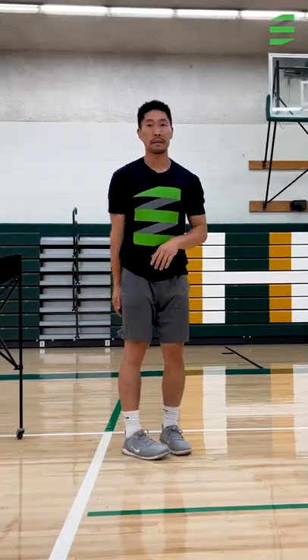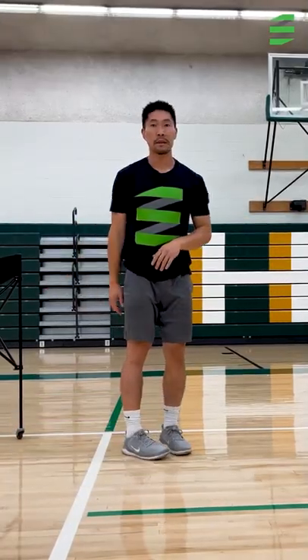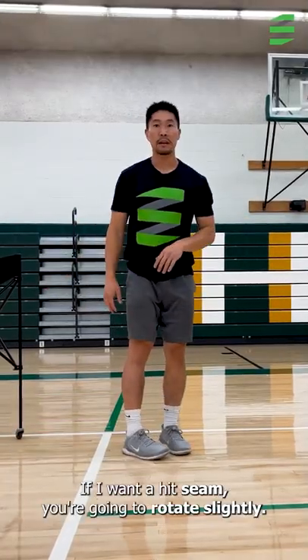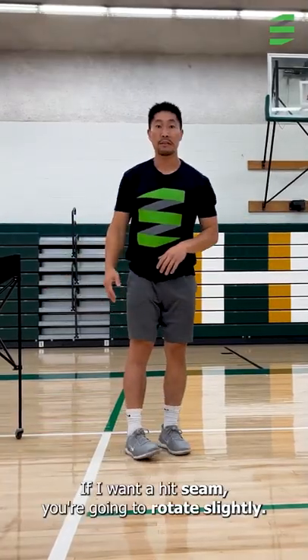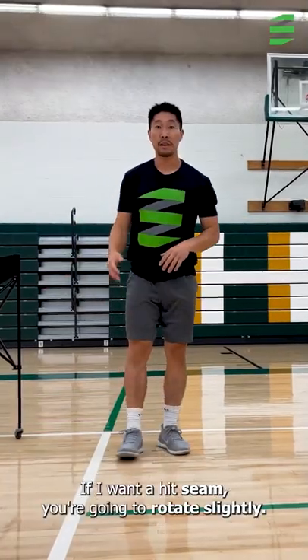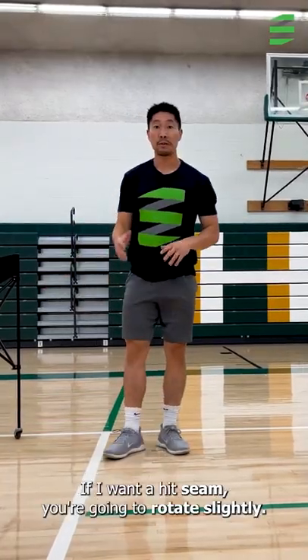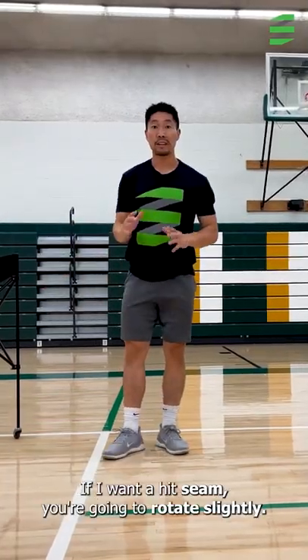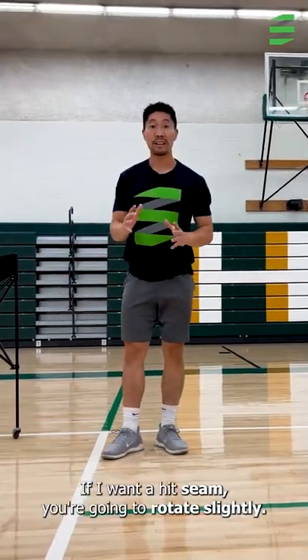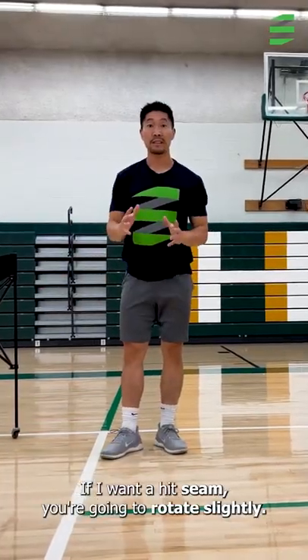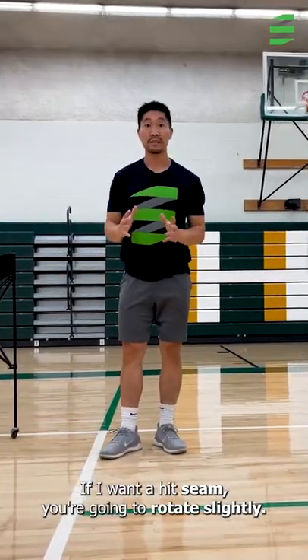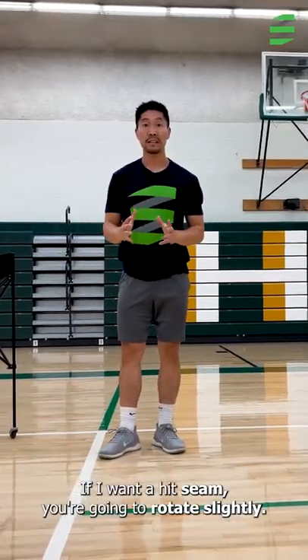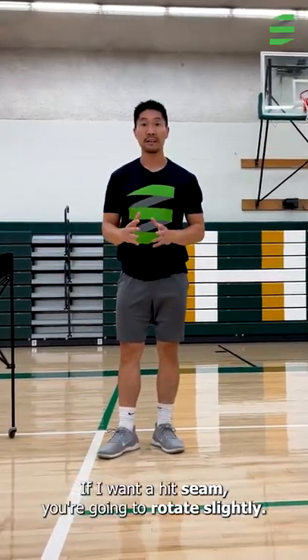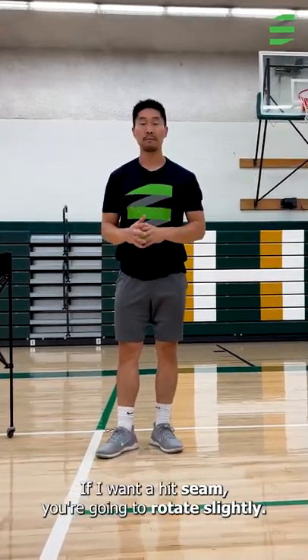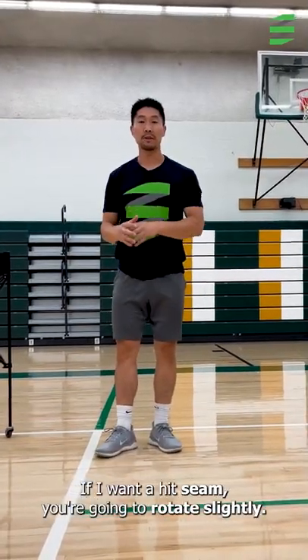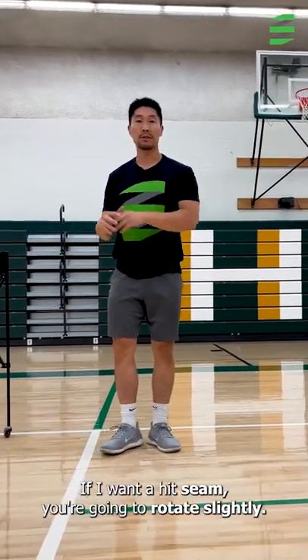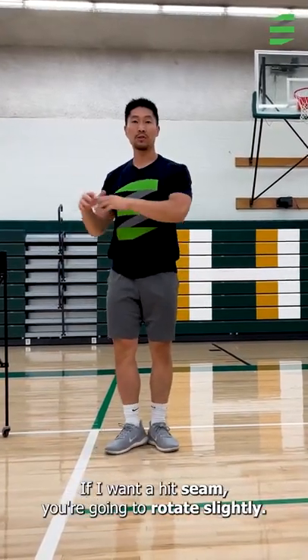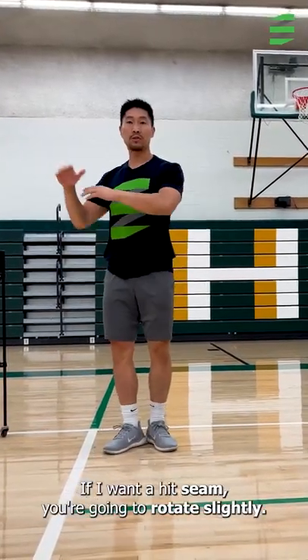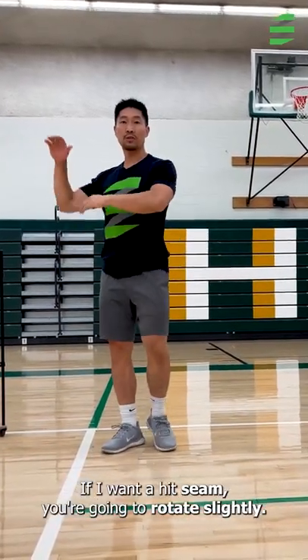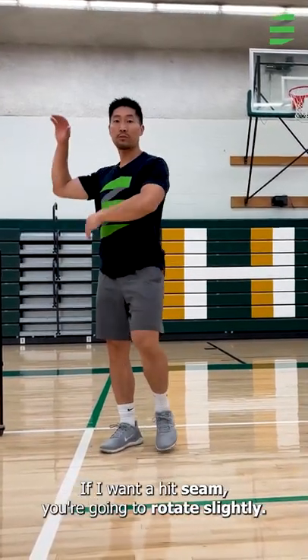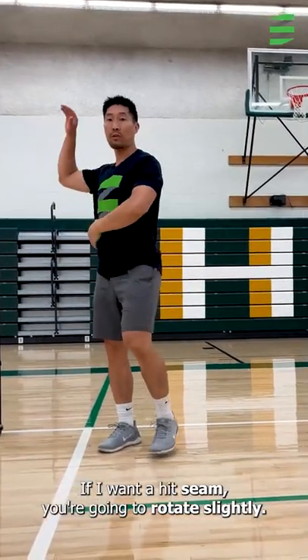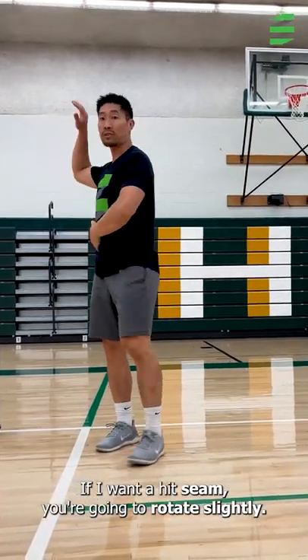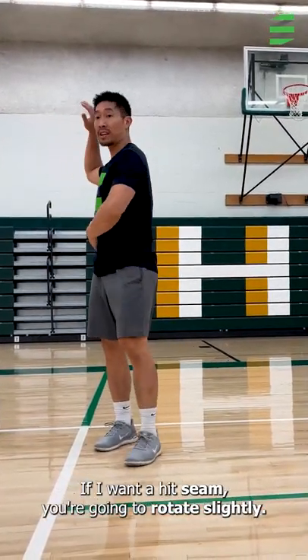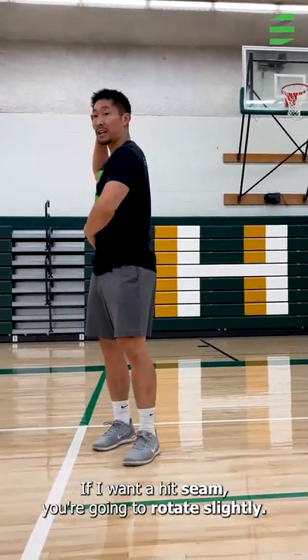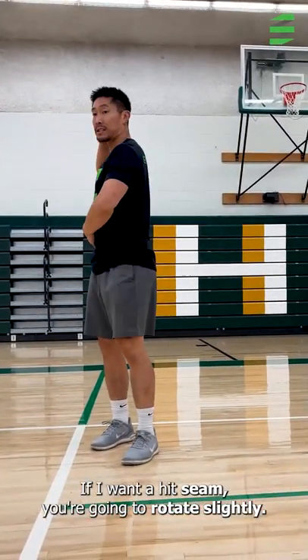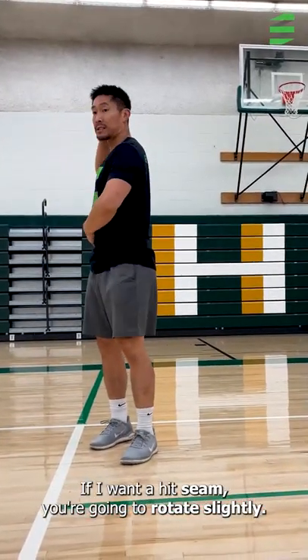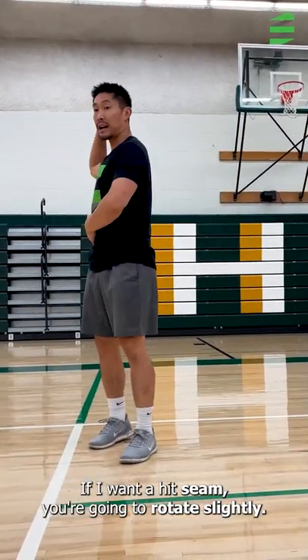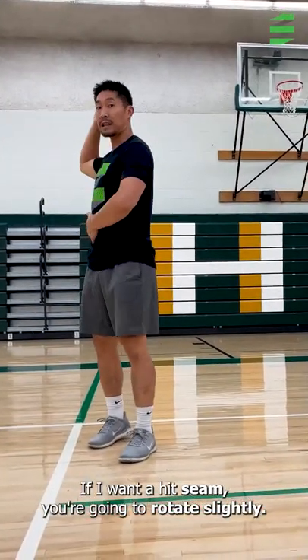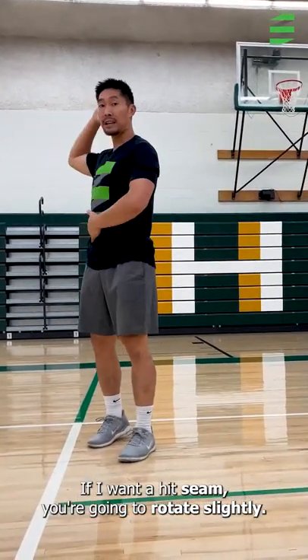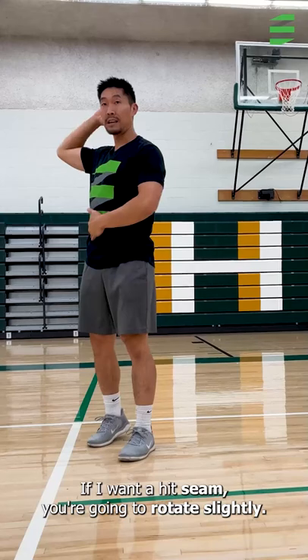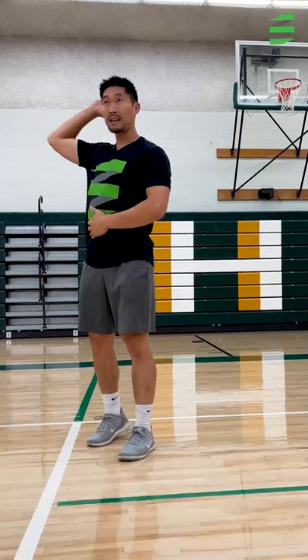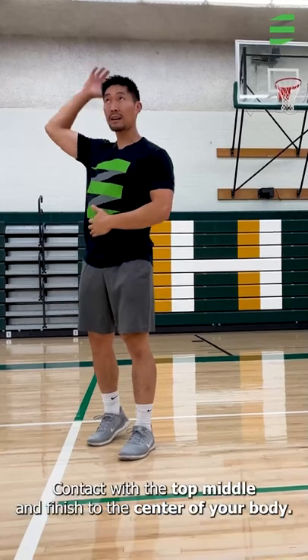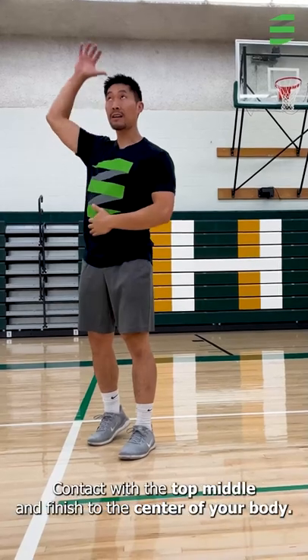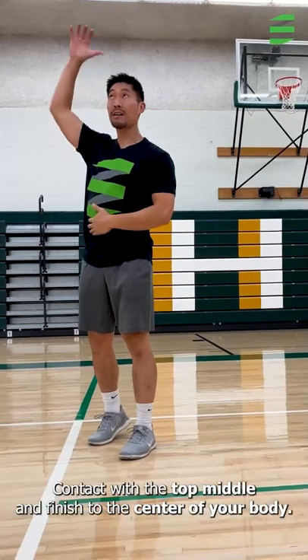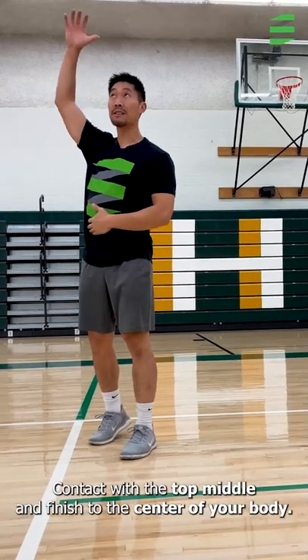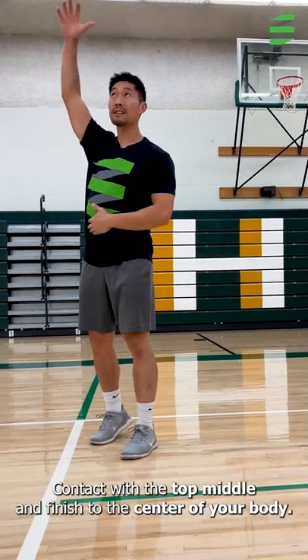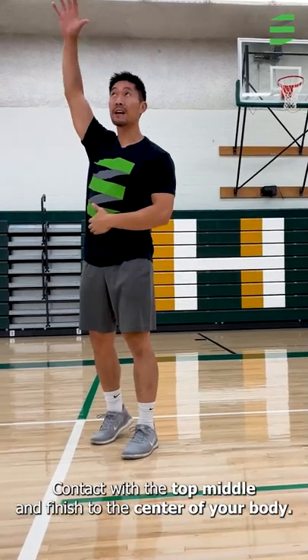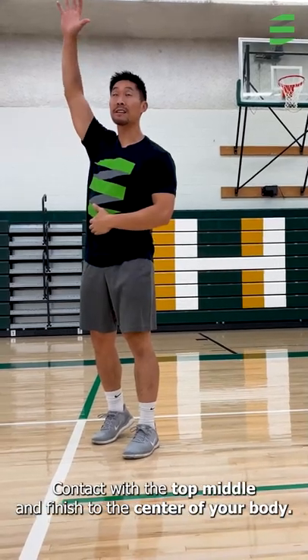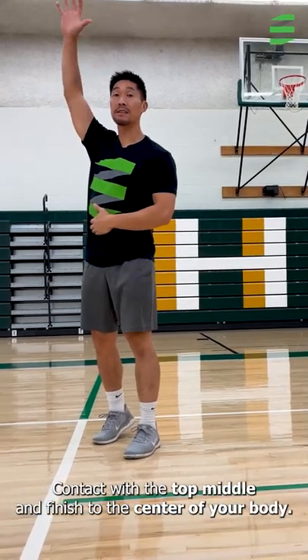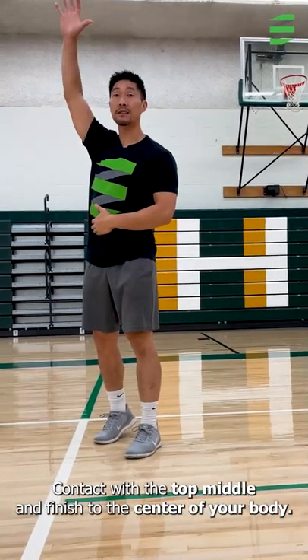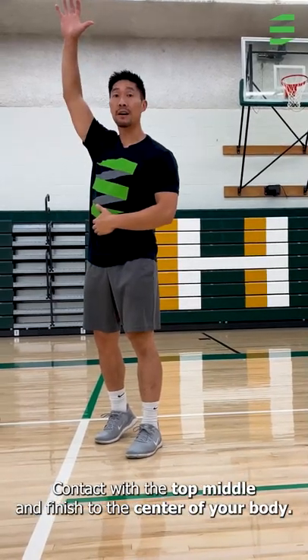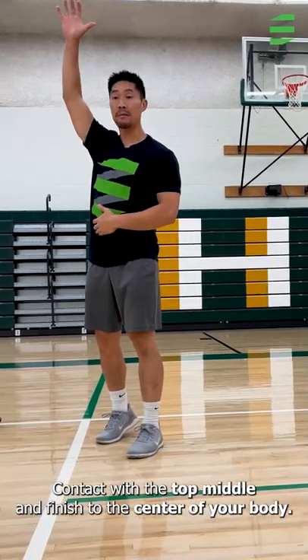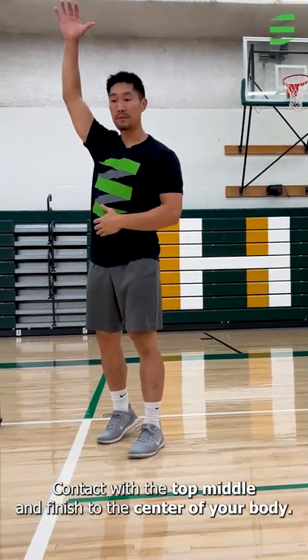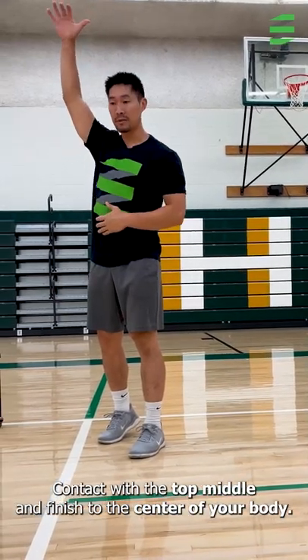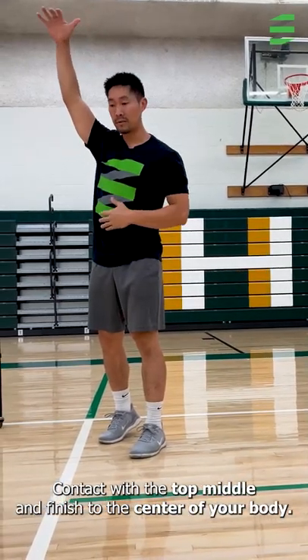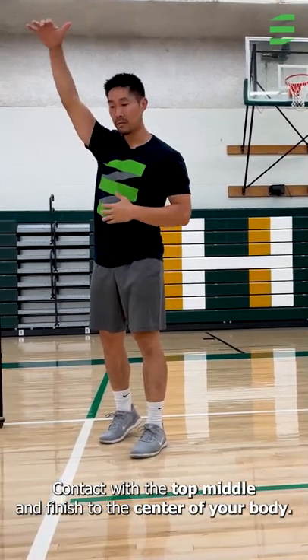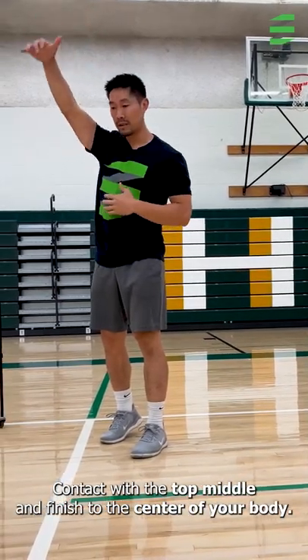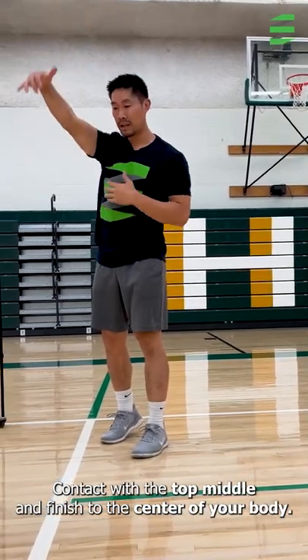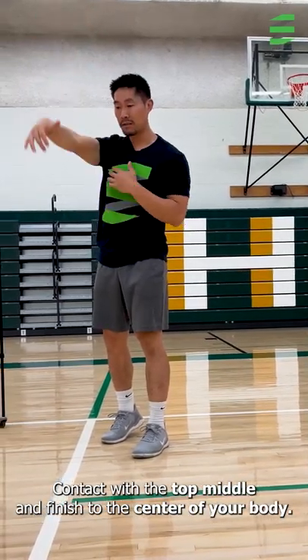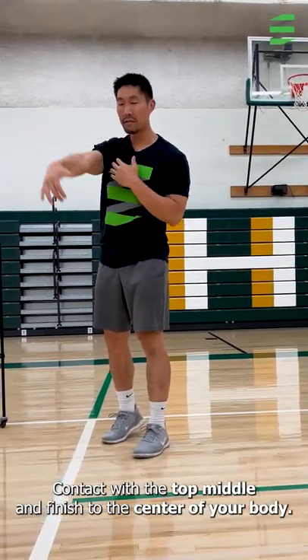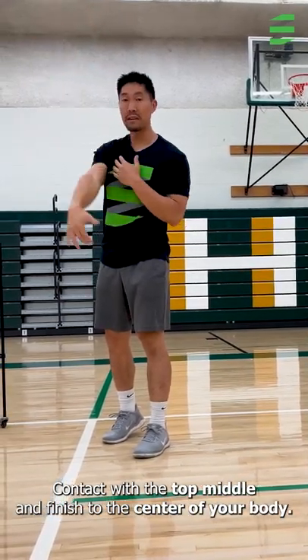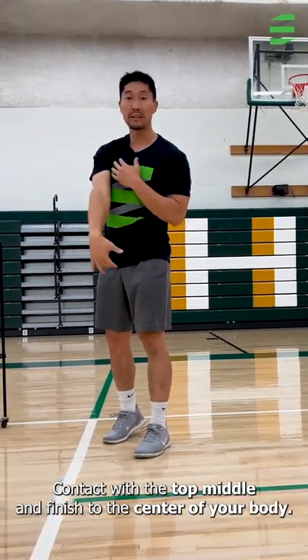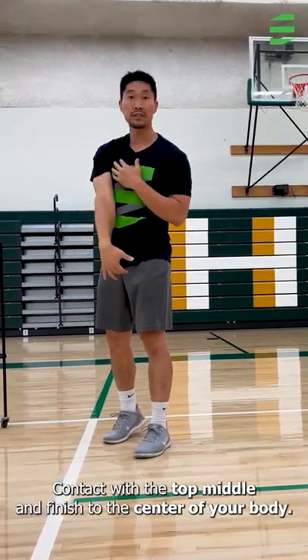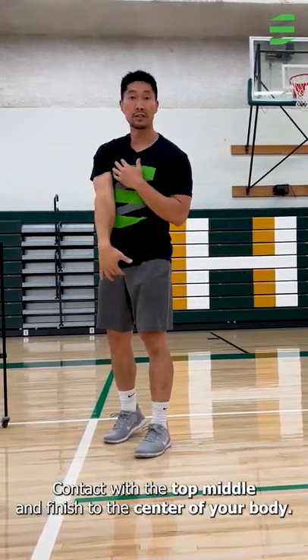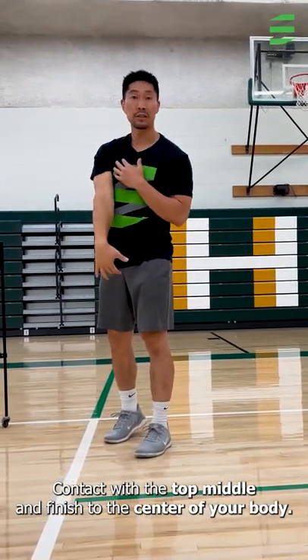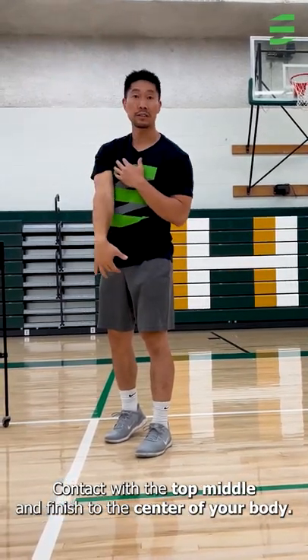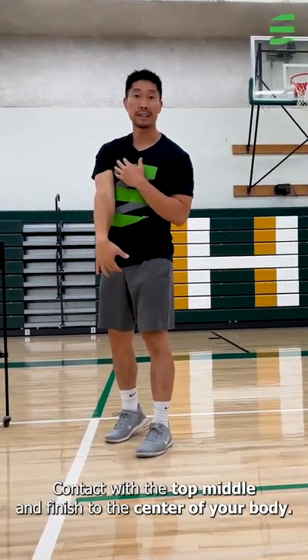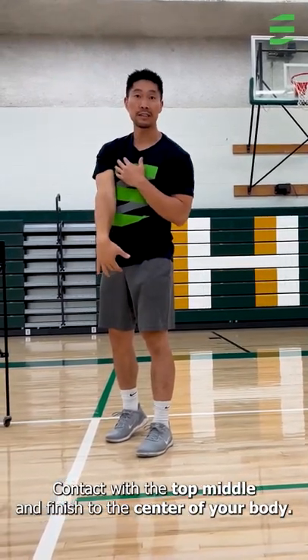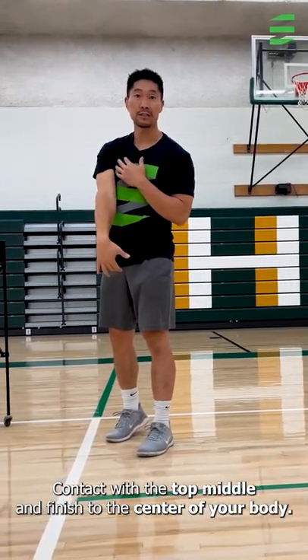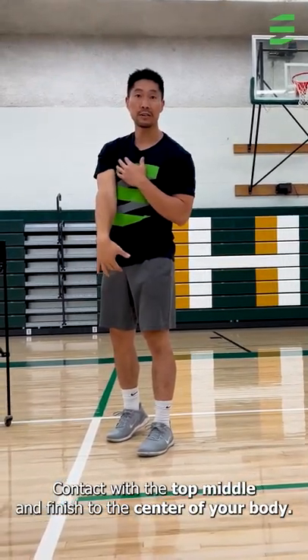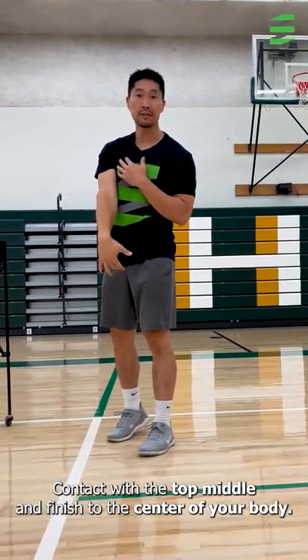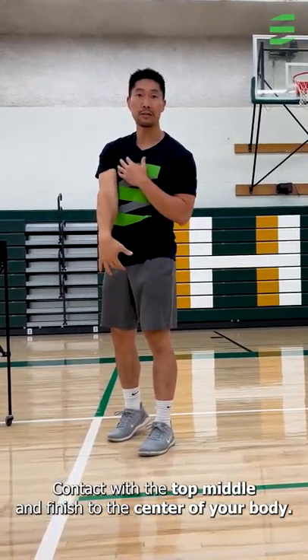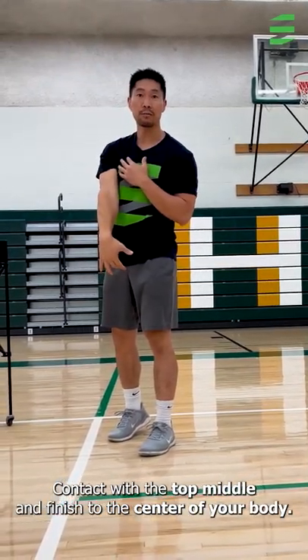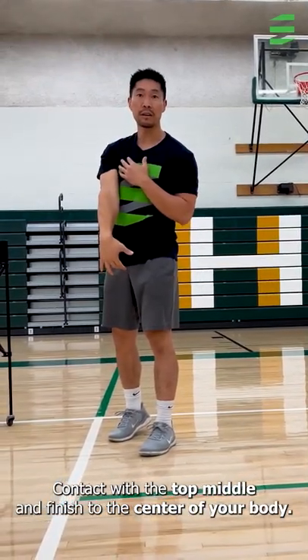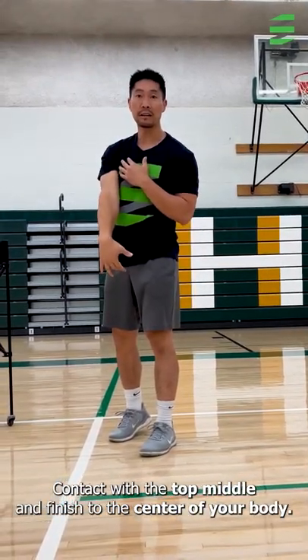If I want to hit seam, you're going to rotate slightly, contact on the top middle, and finish to the center of your body.